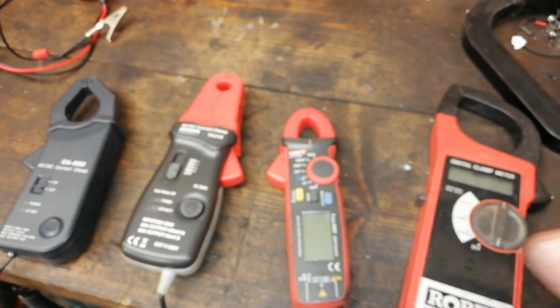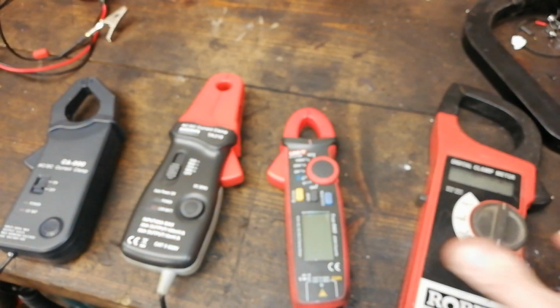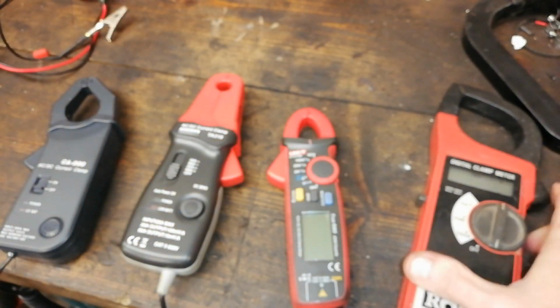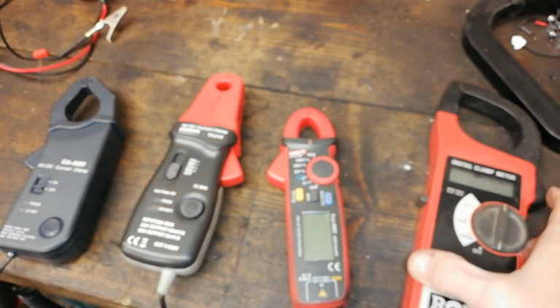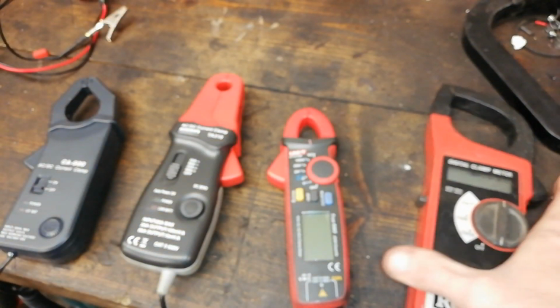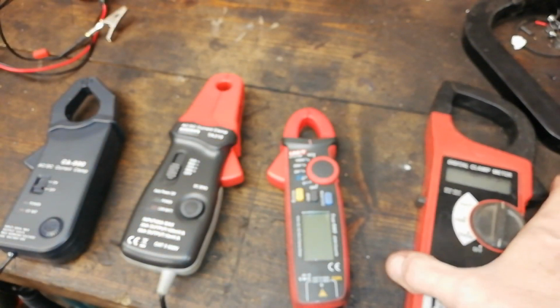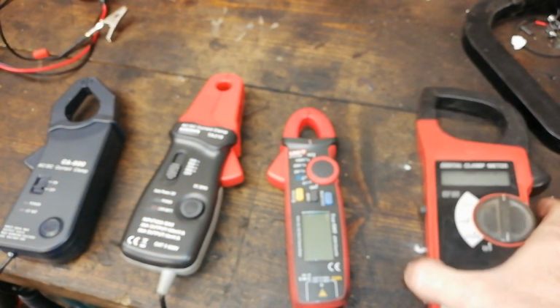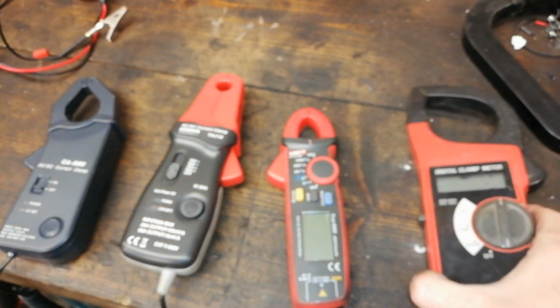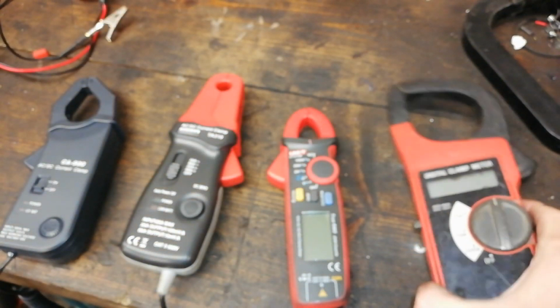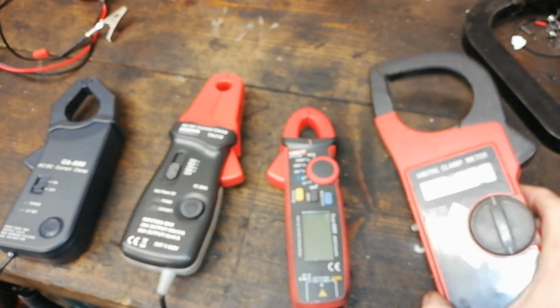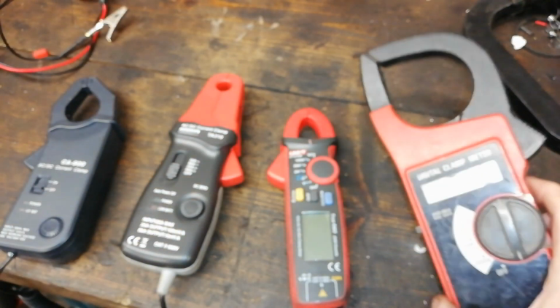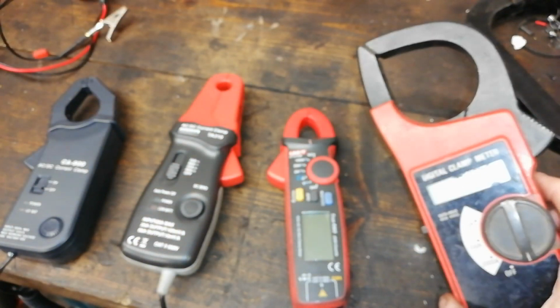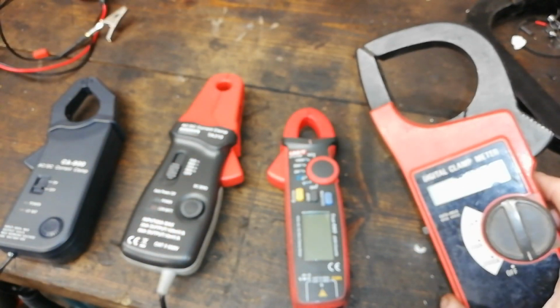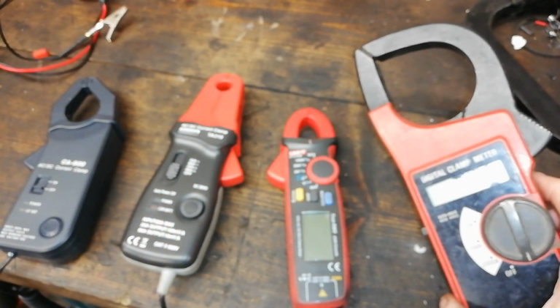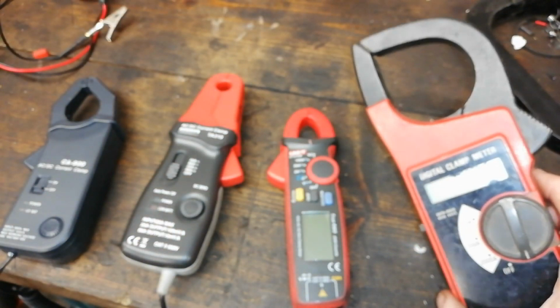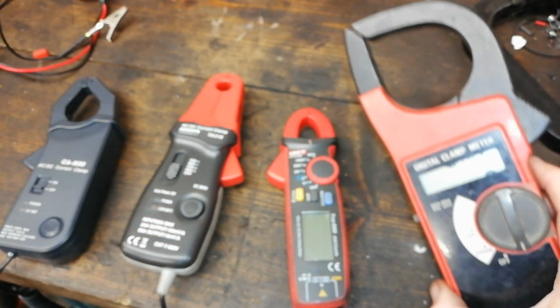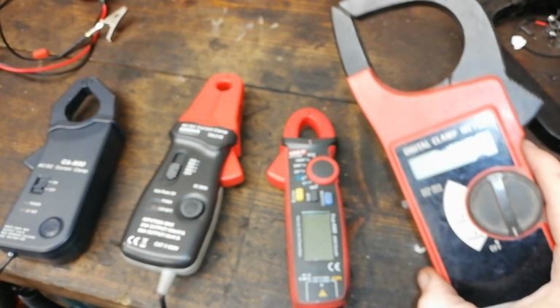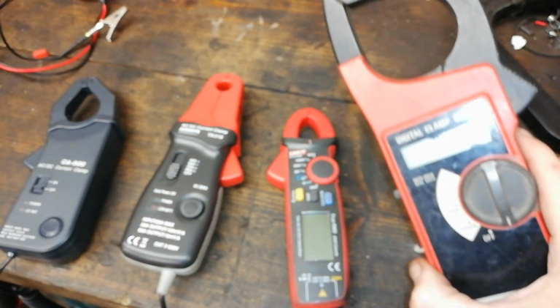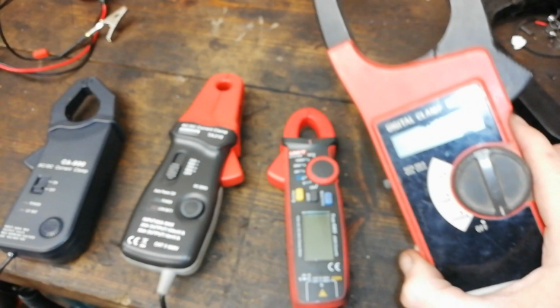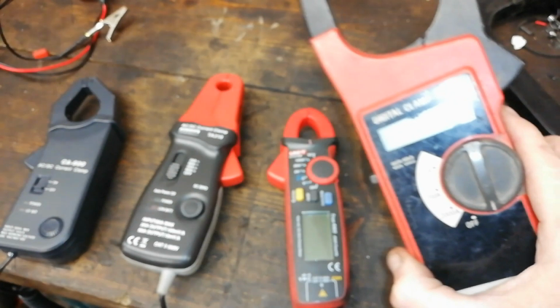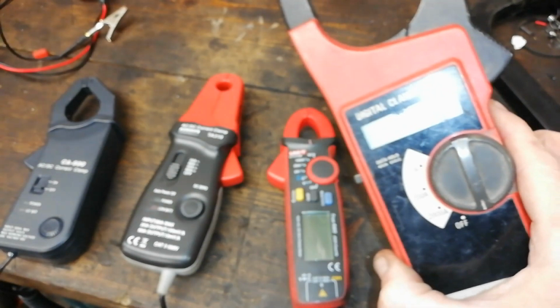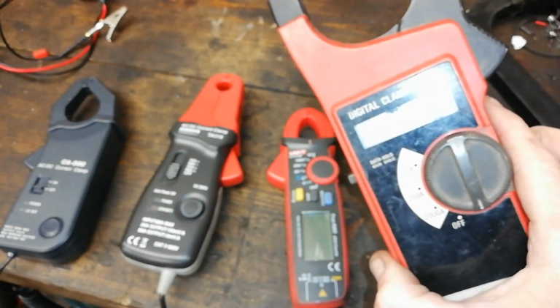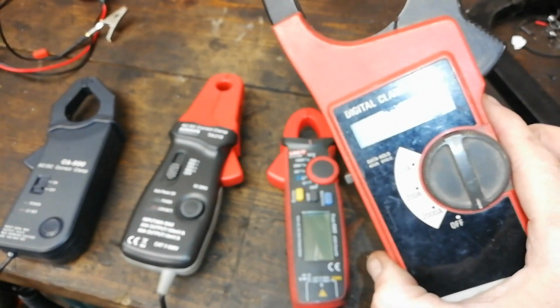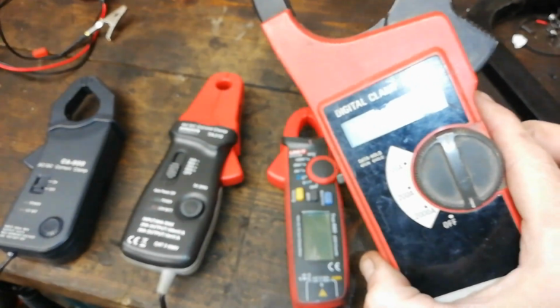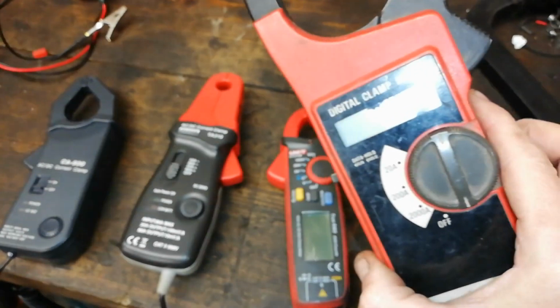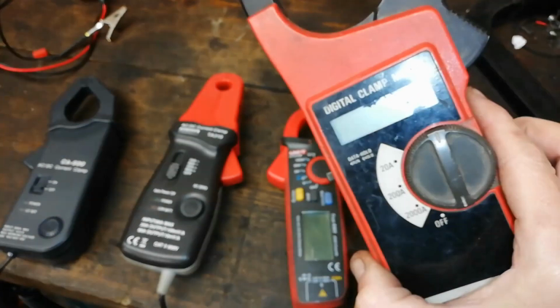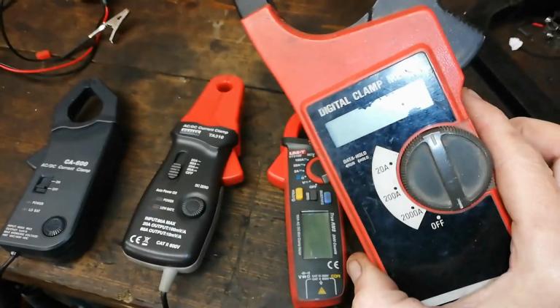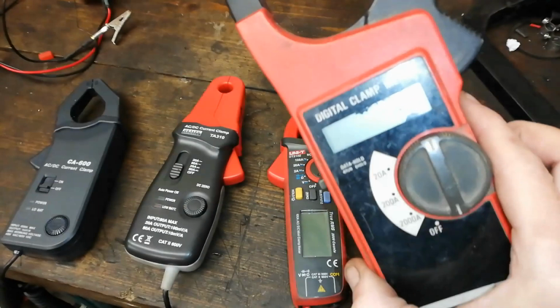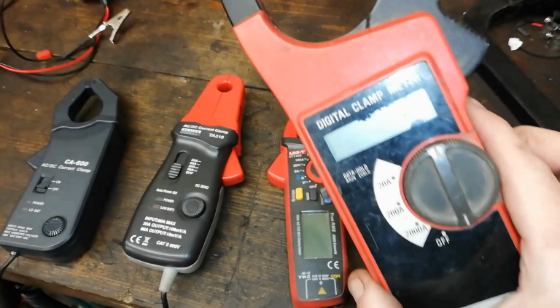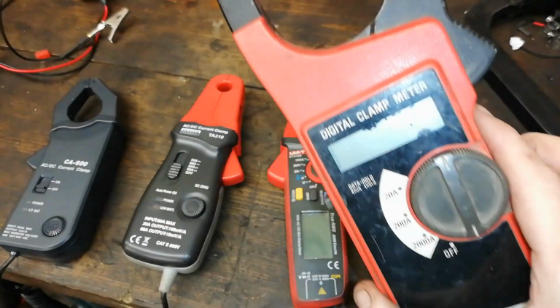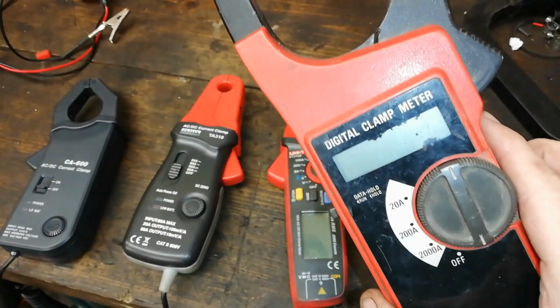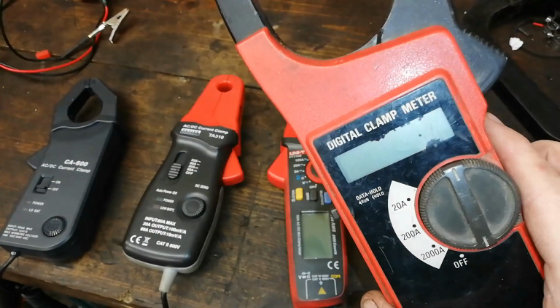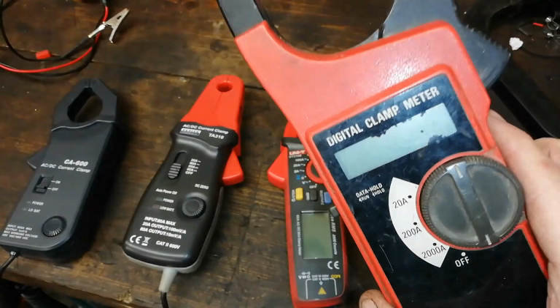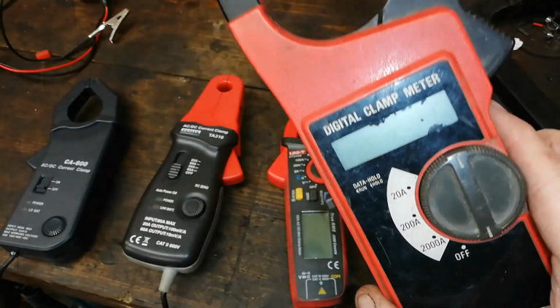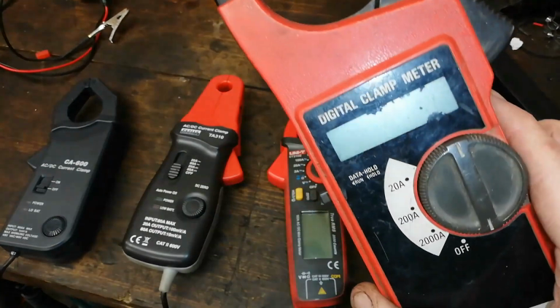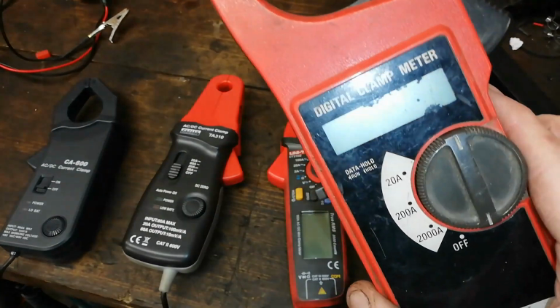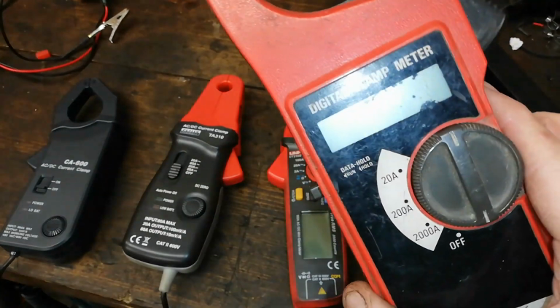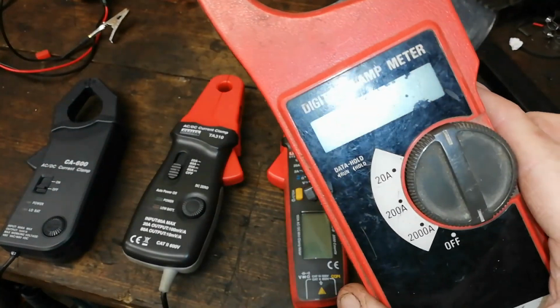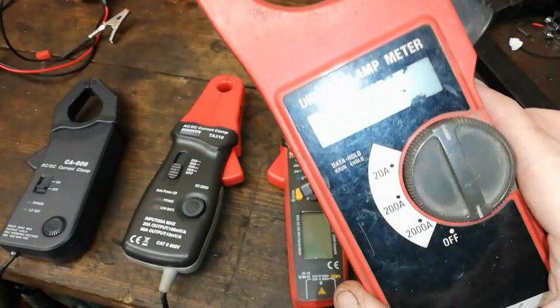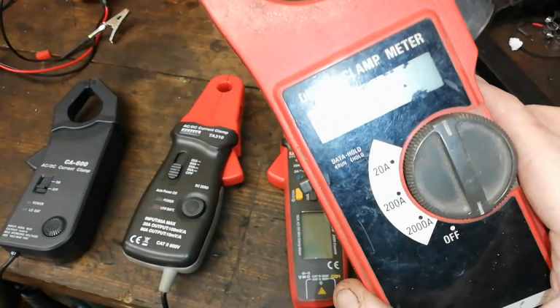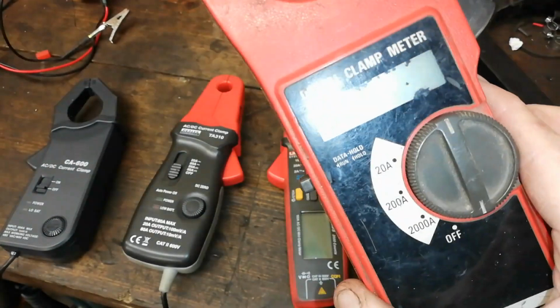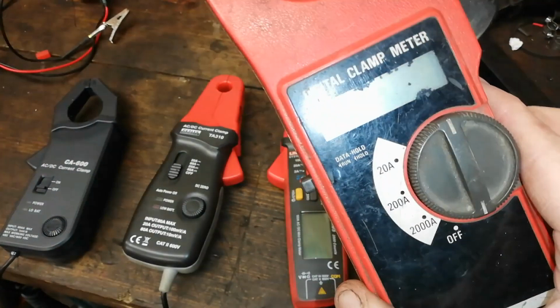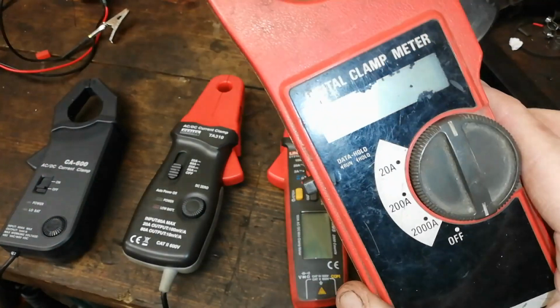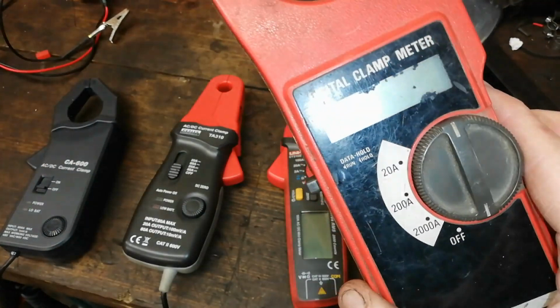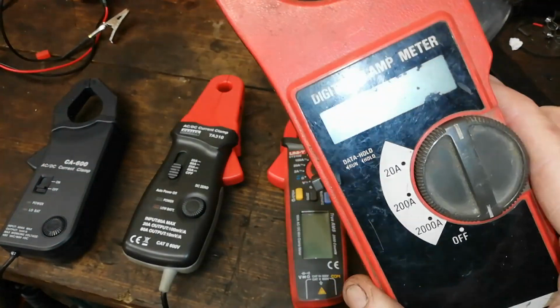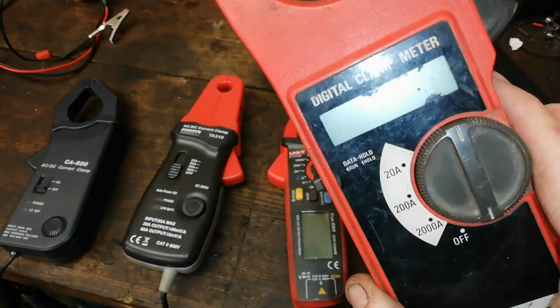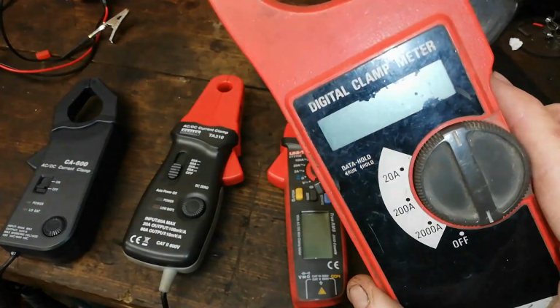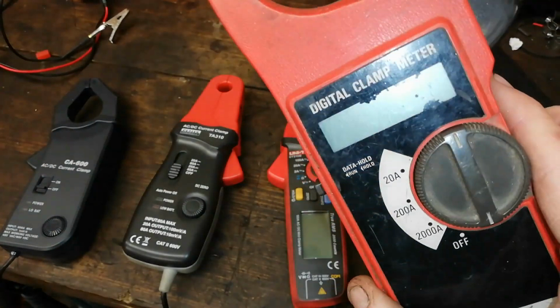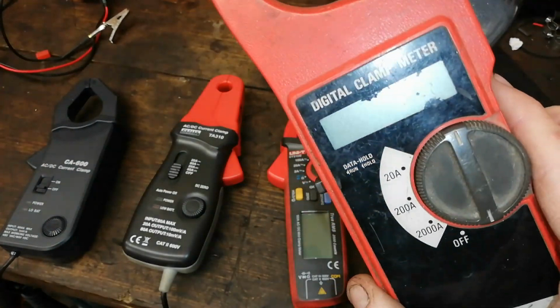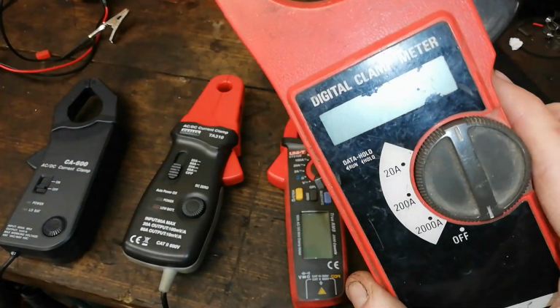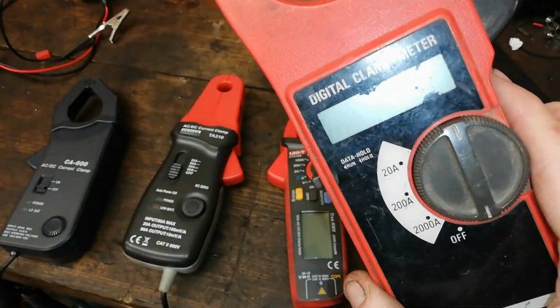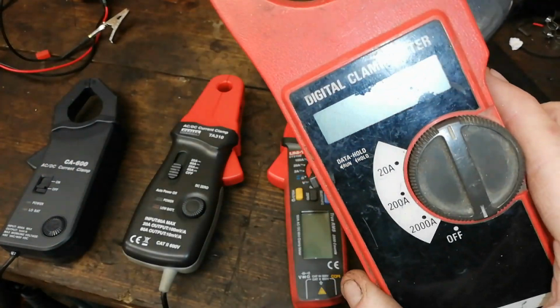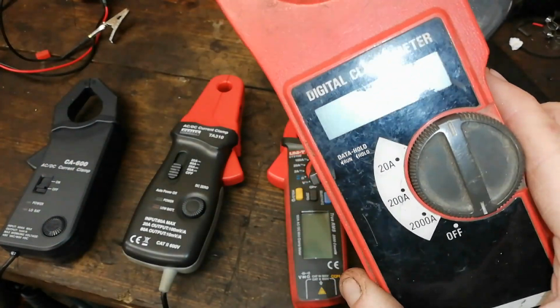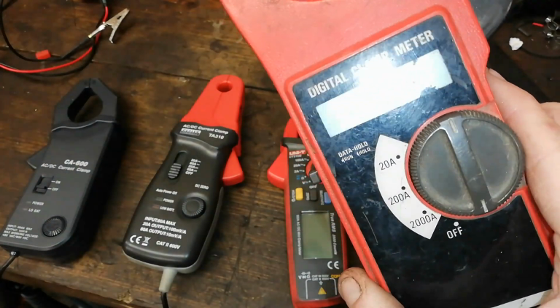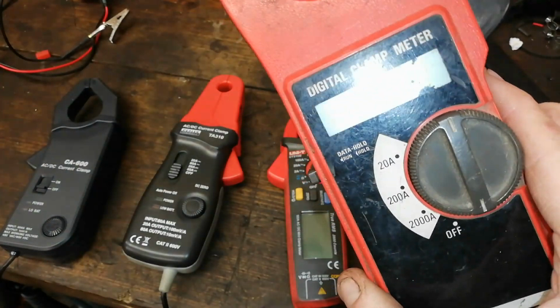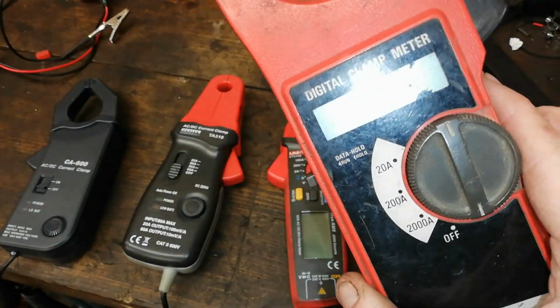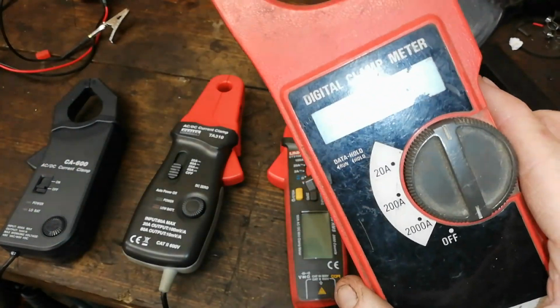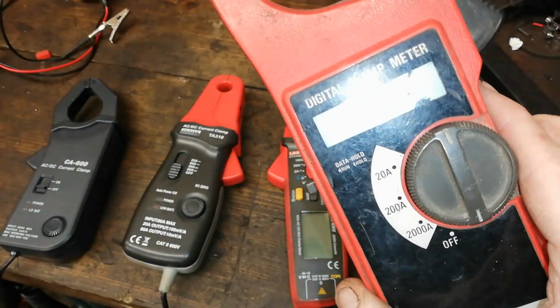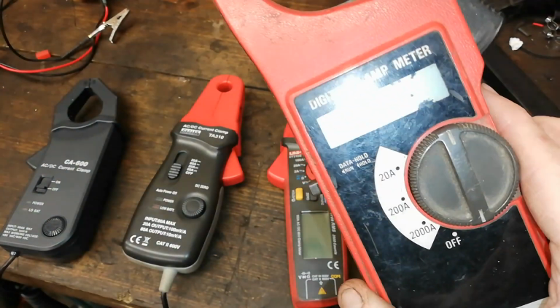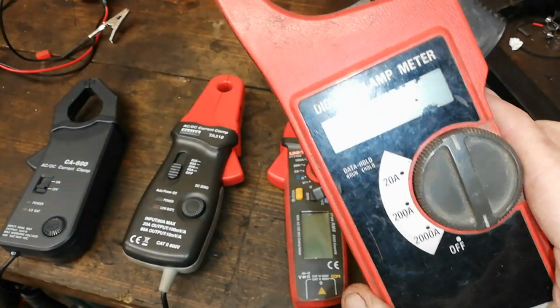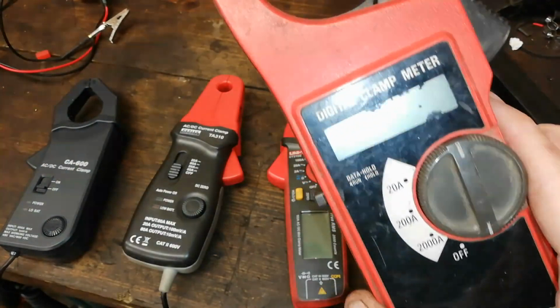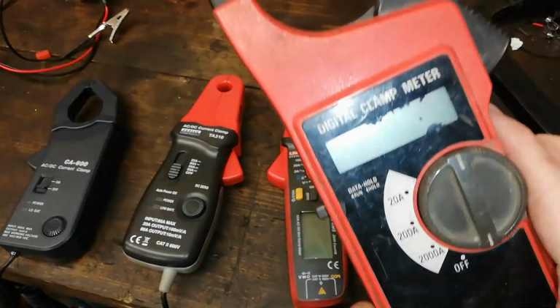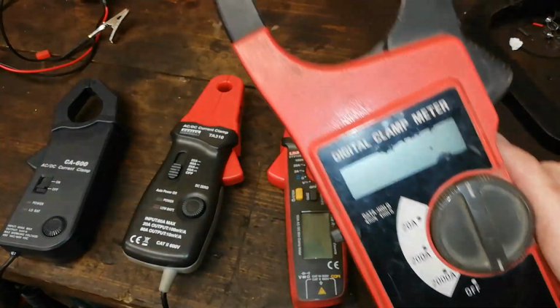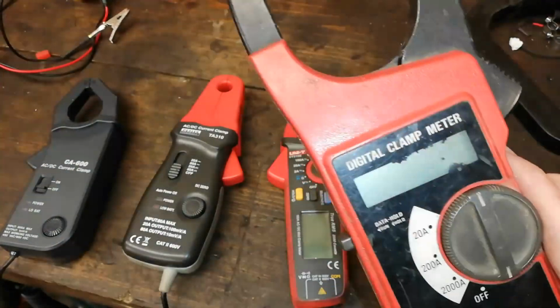And I use that in conjunction with this one here, which is AC only and up to 2000 amps.